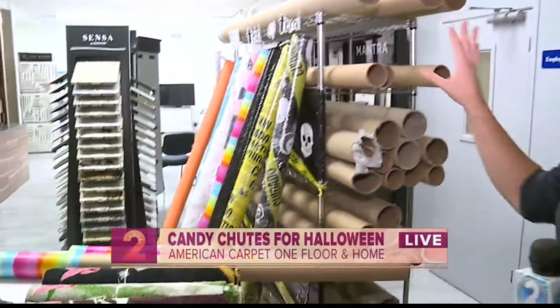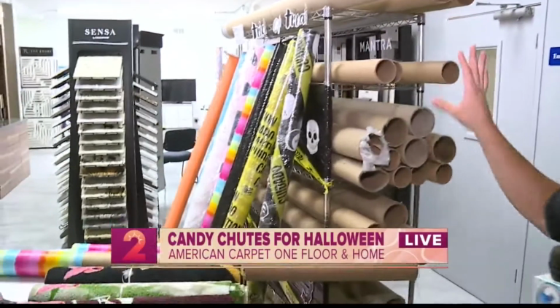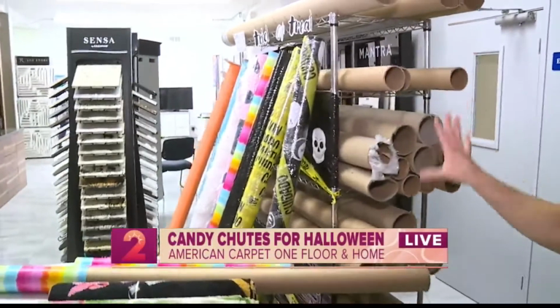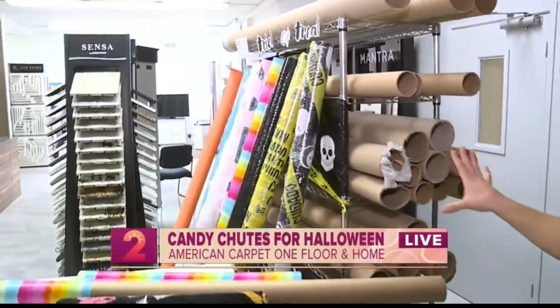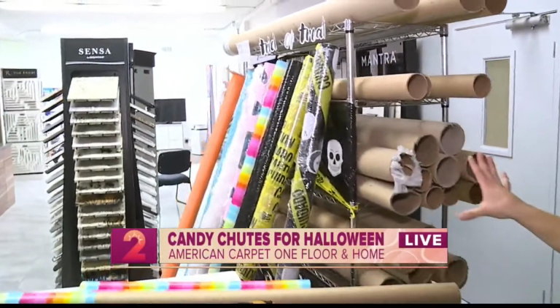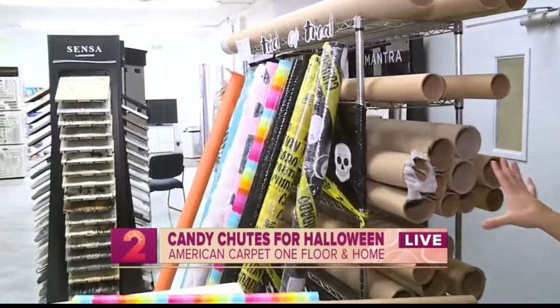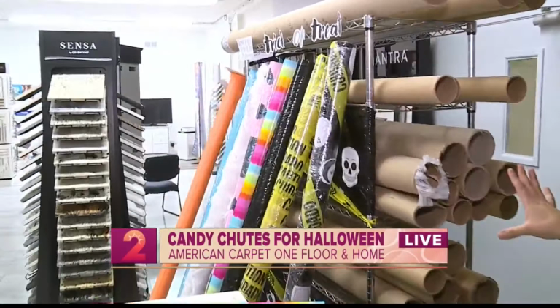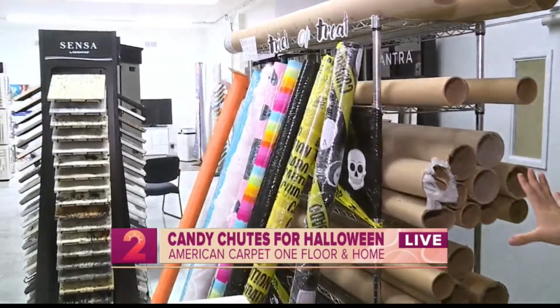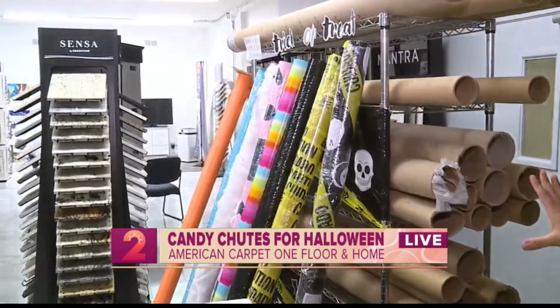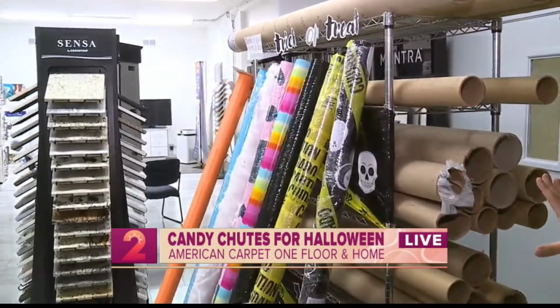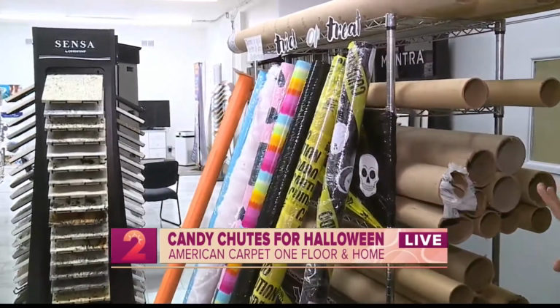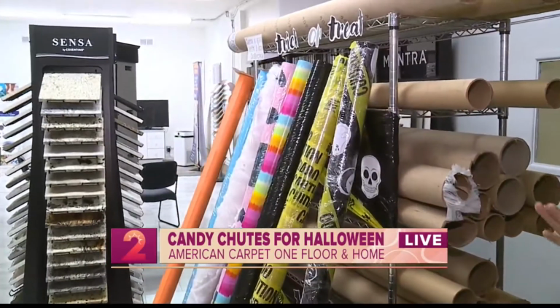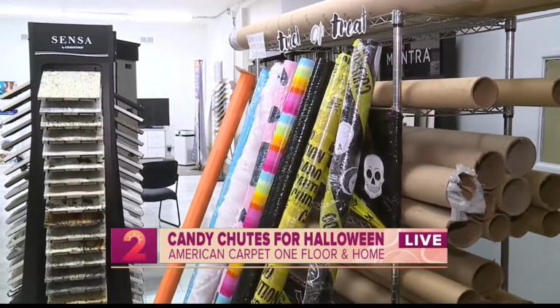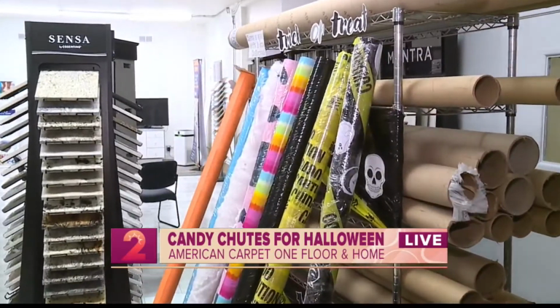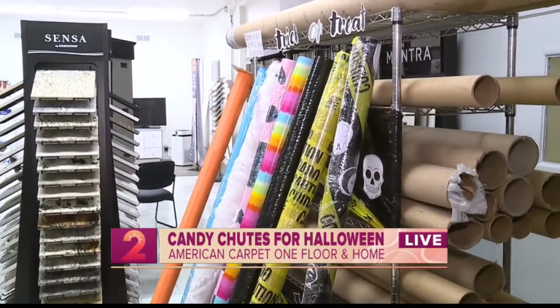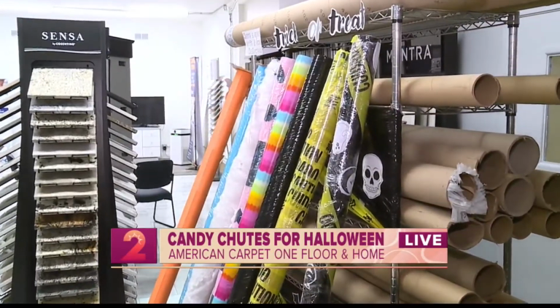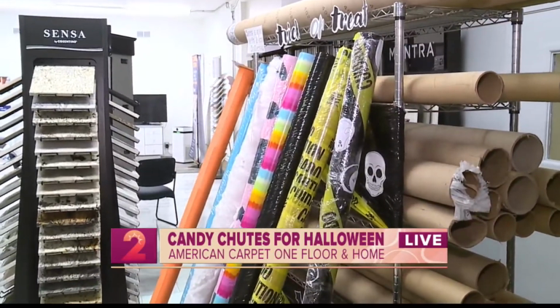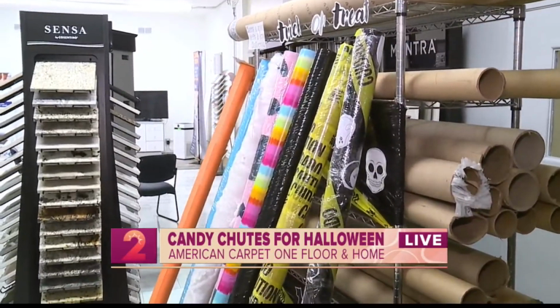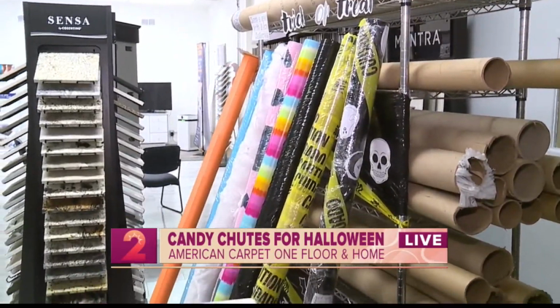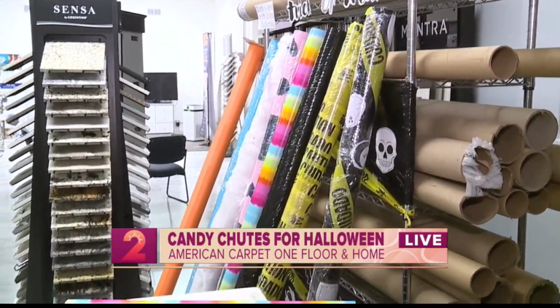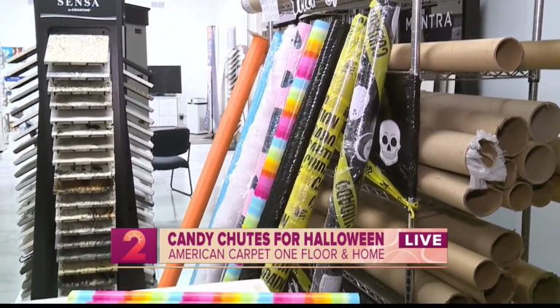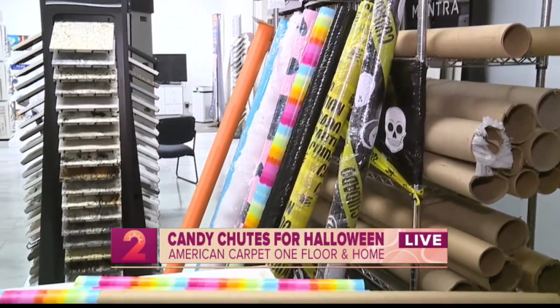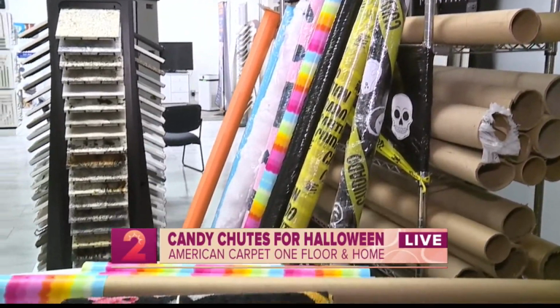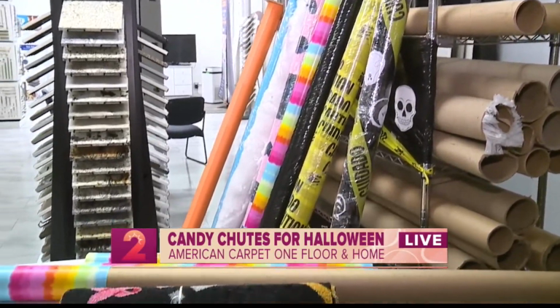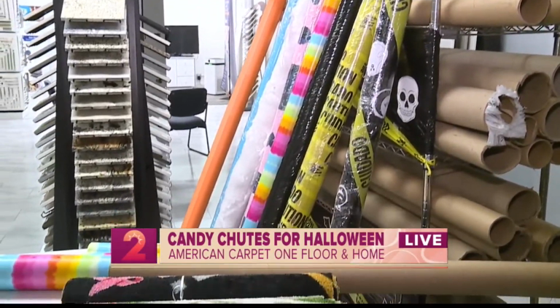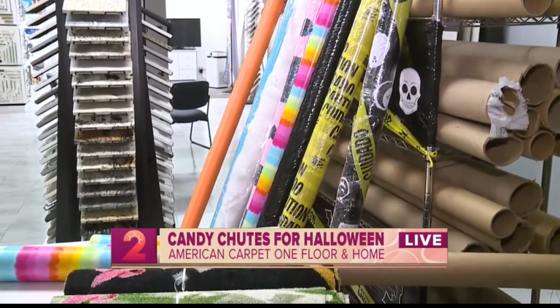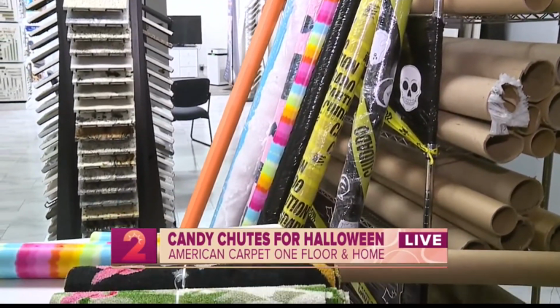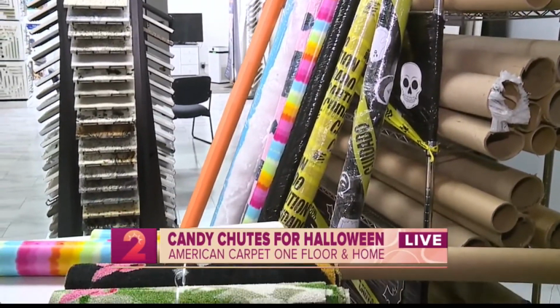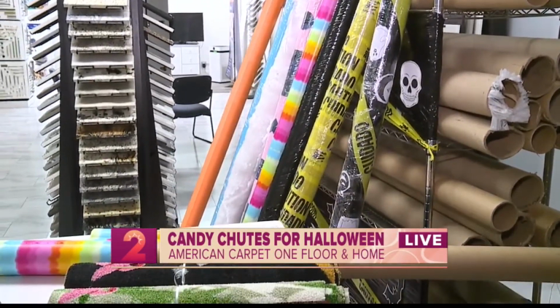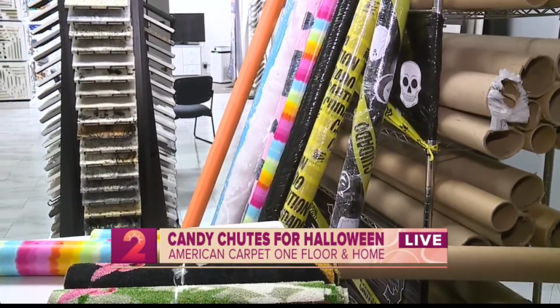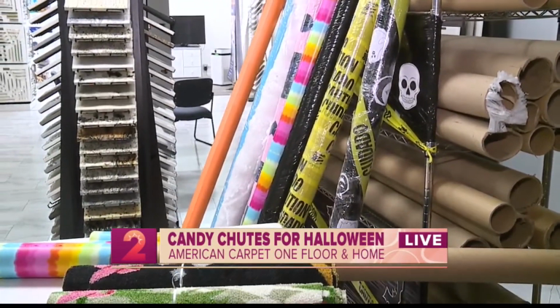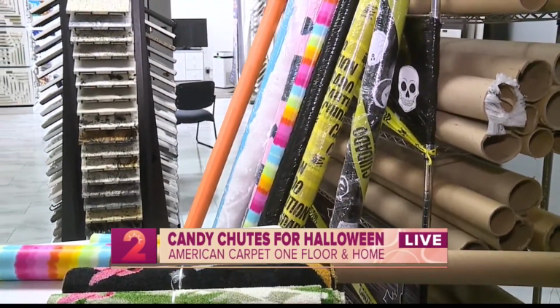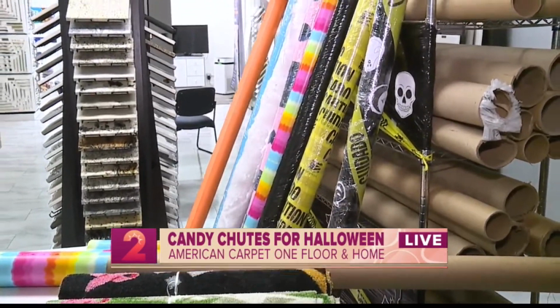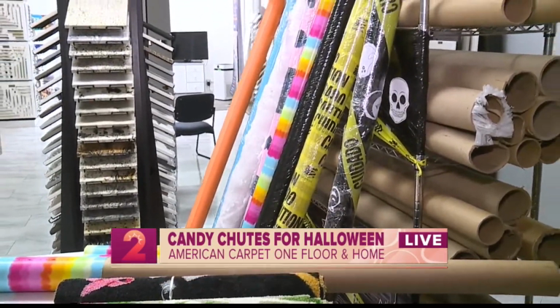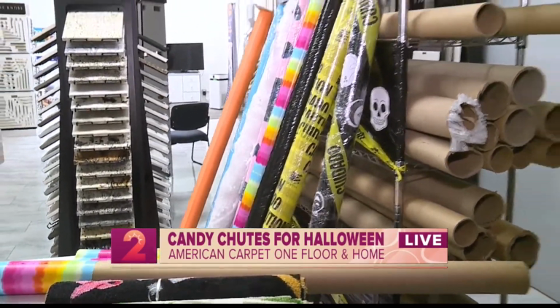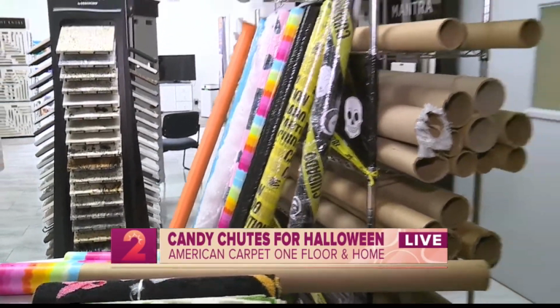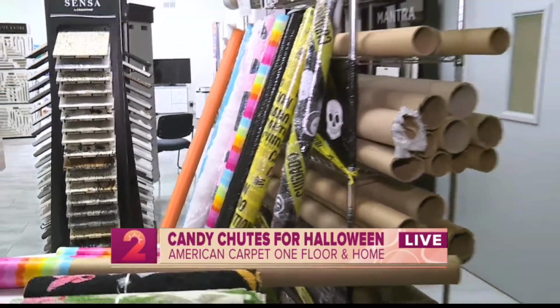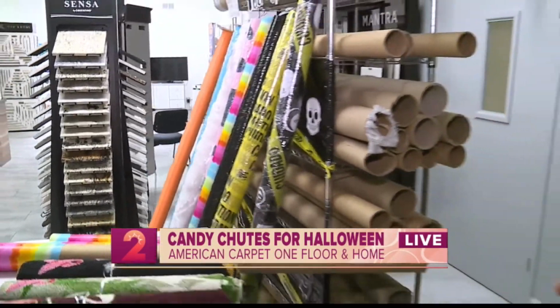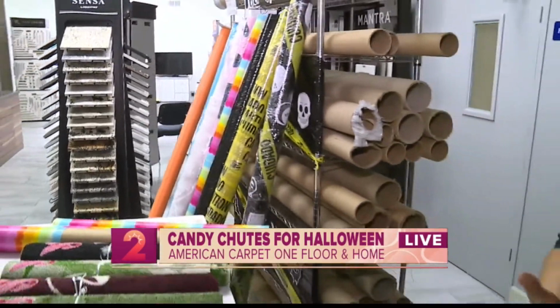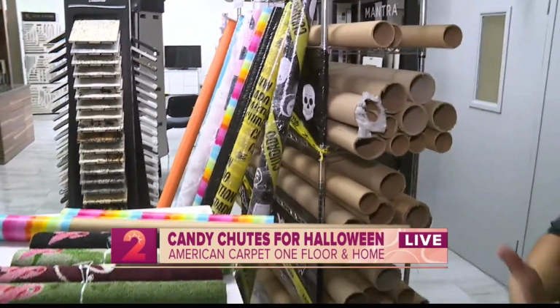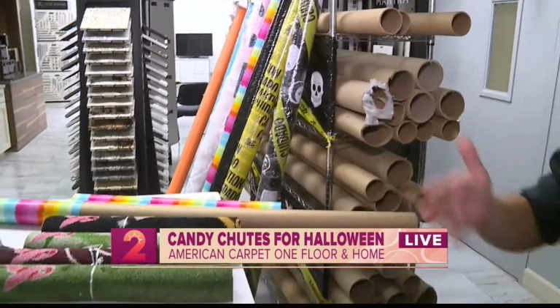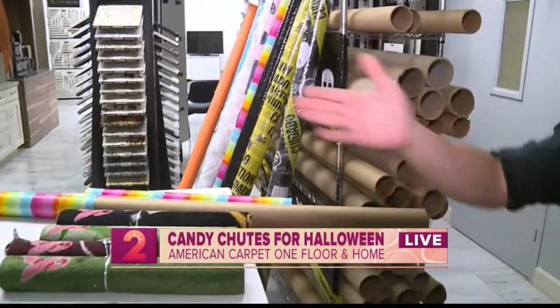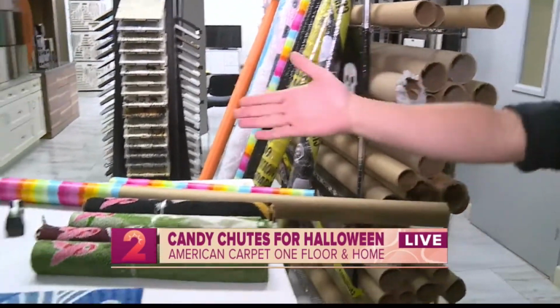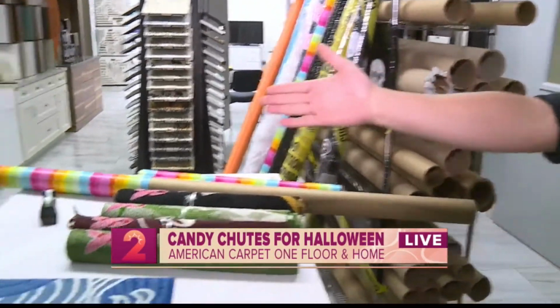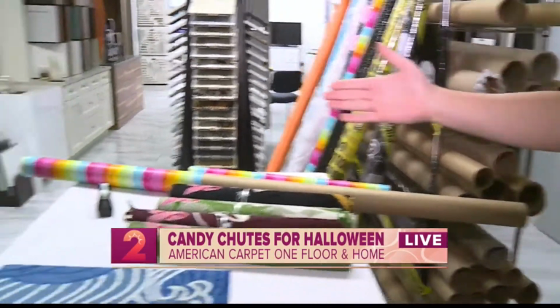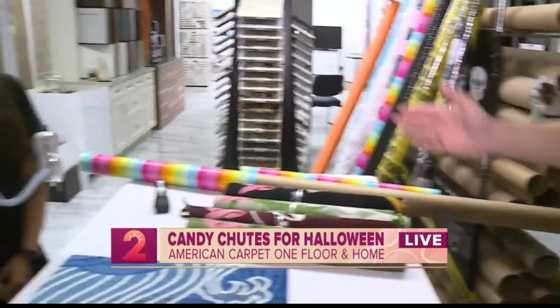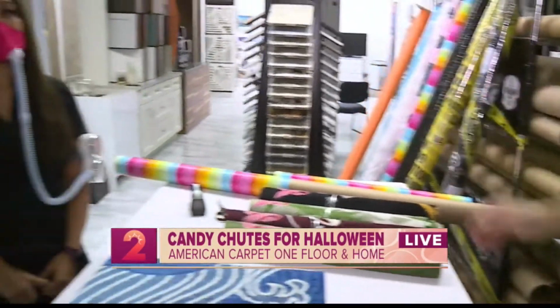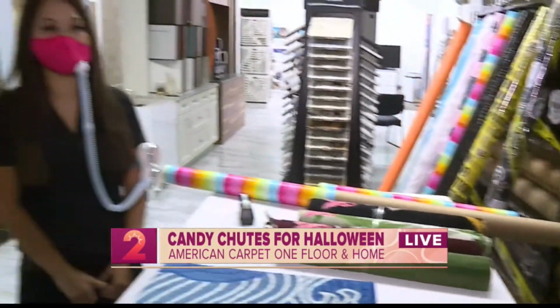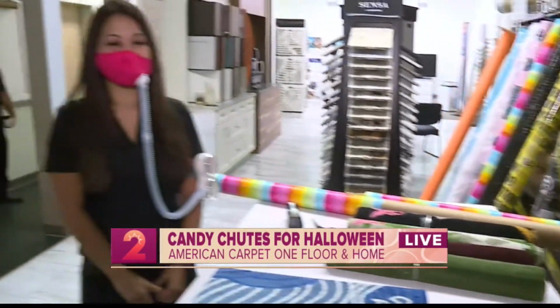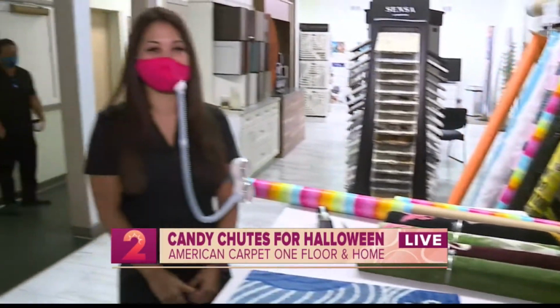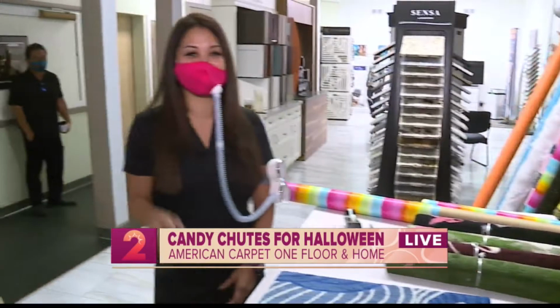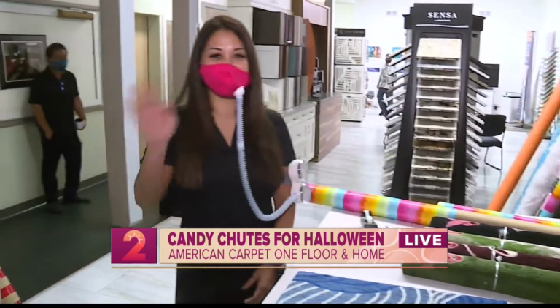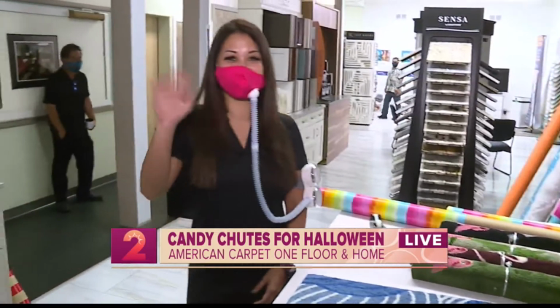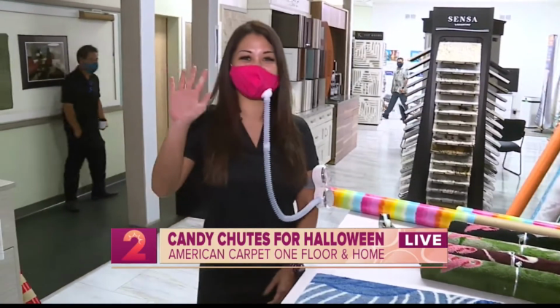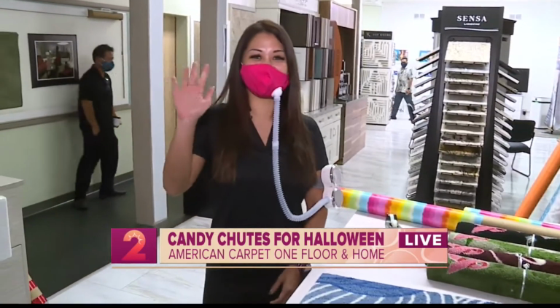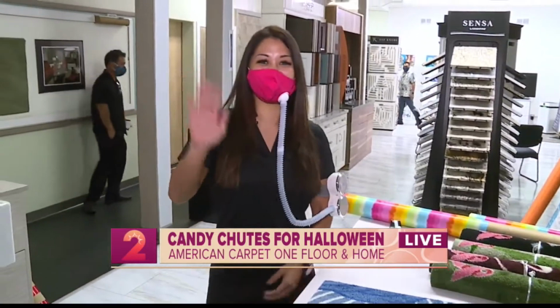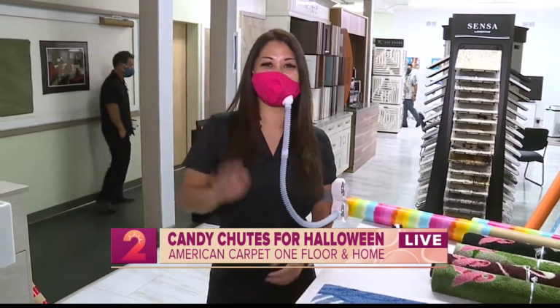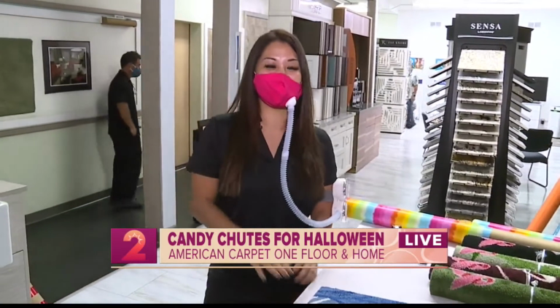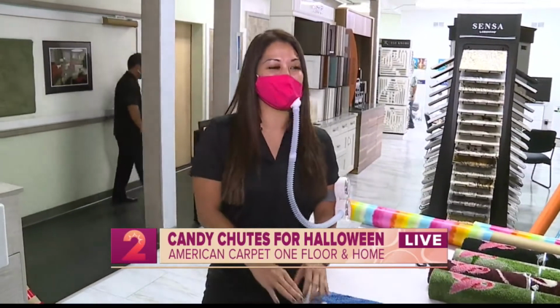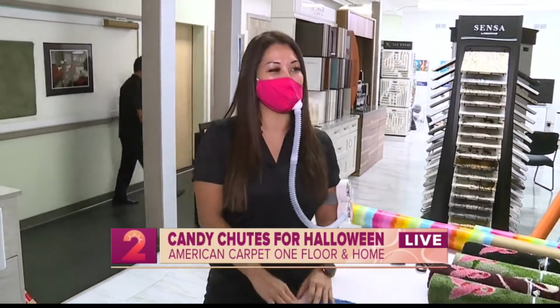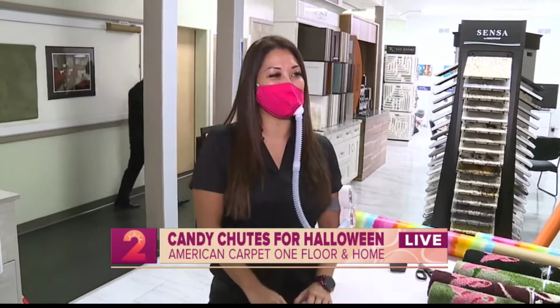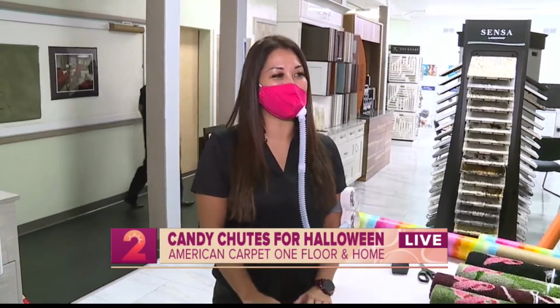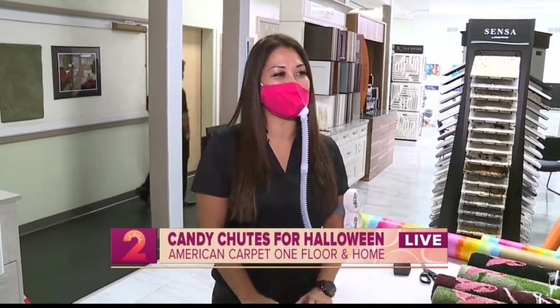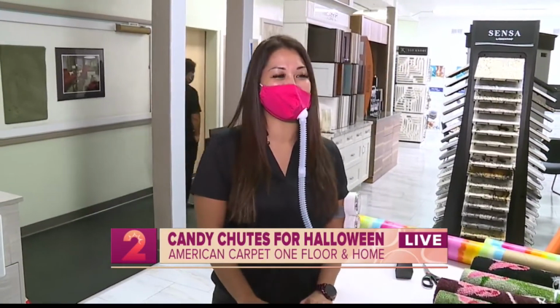We showed you earlier how it really works, but still joining us for take two we've got Nikki, who's the marketing director. Good morning, Nikki. Good morning.